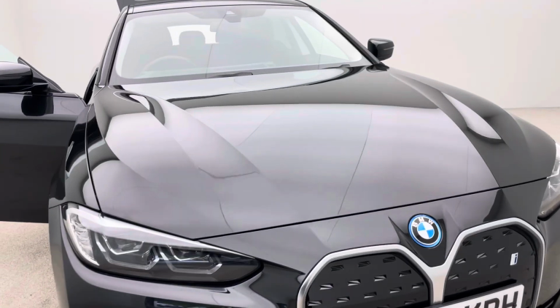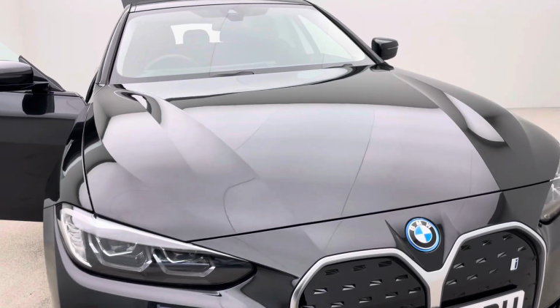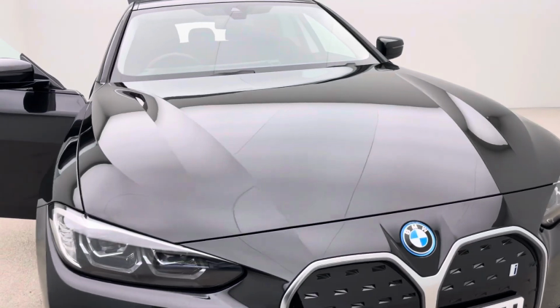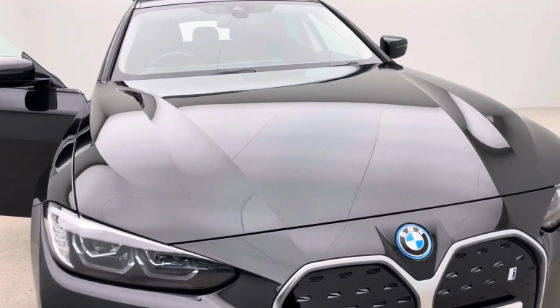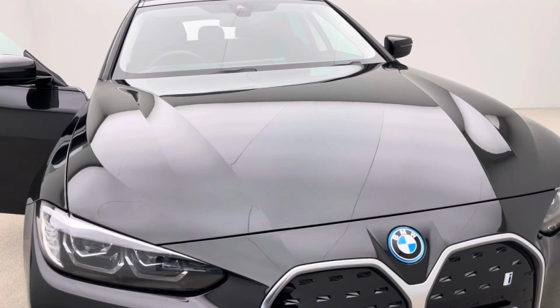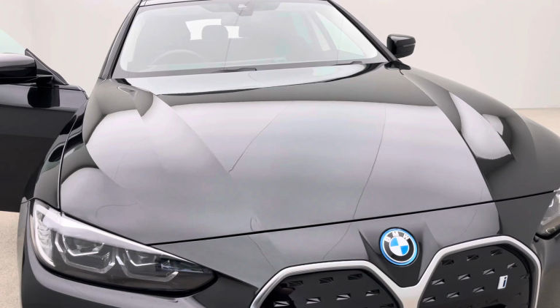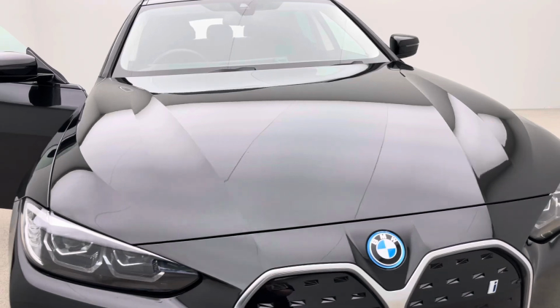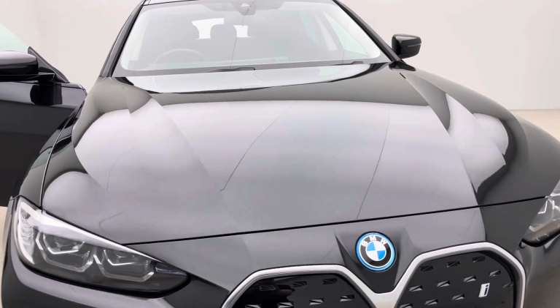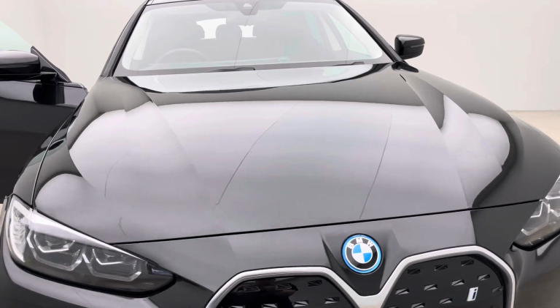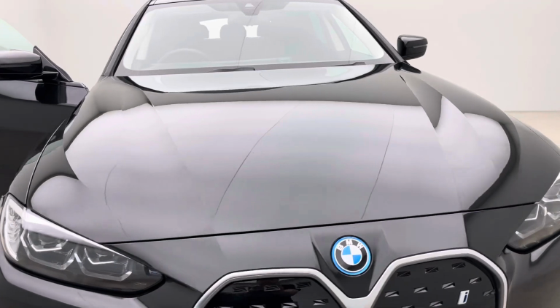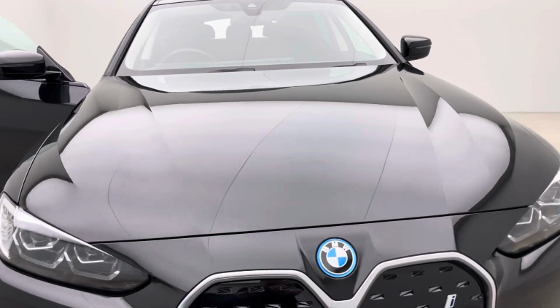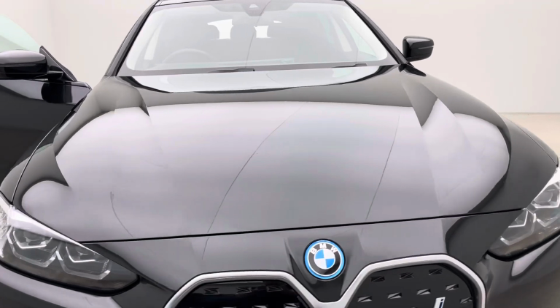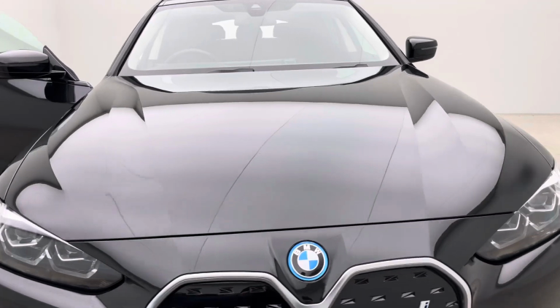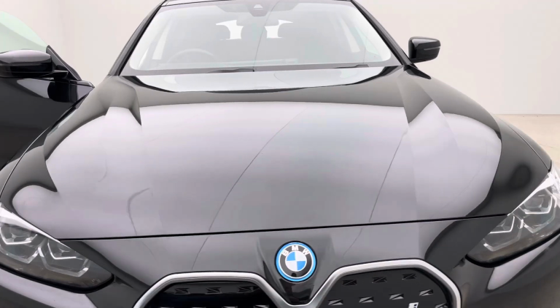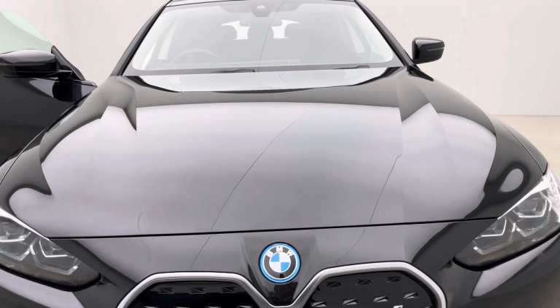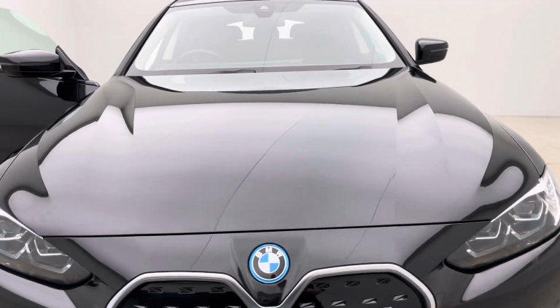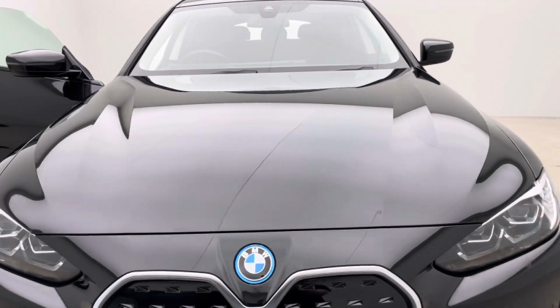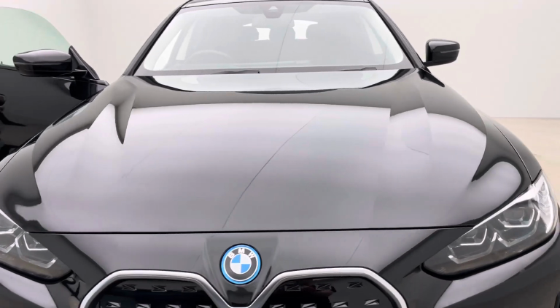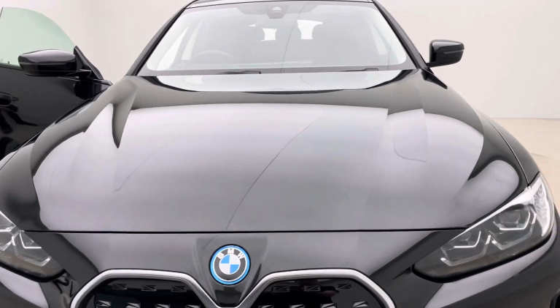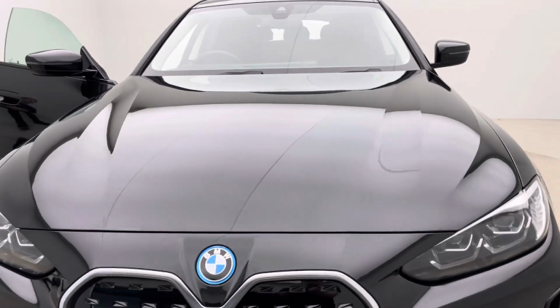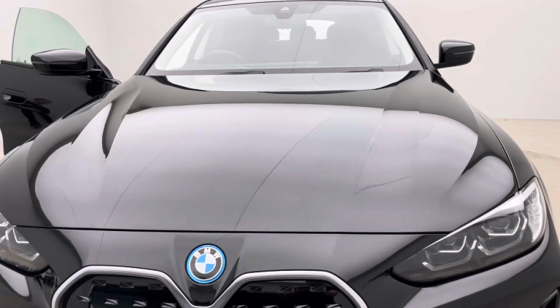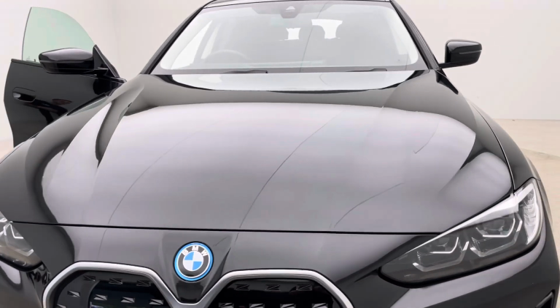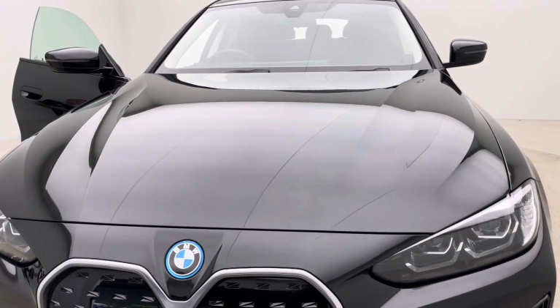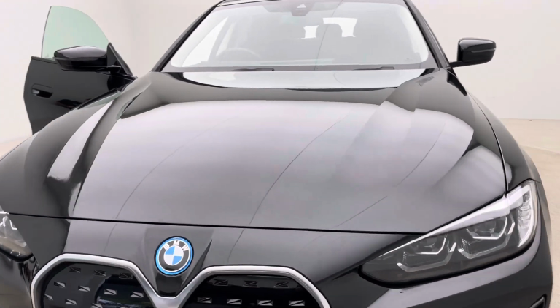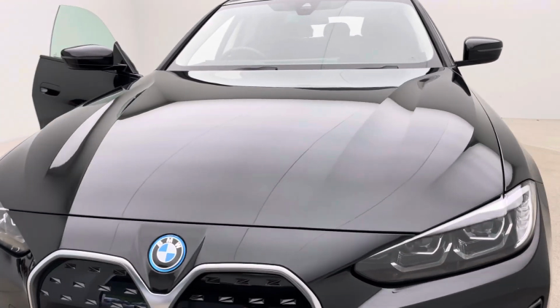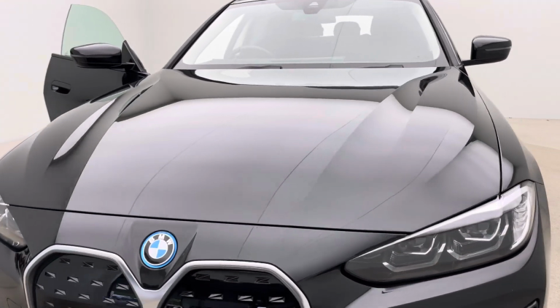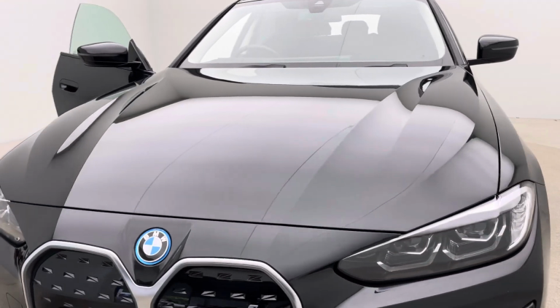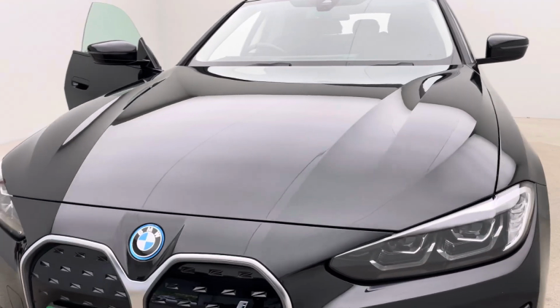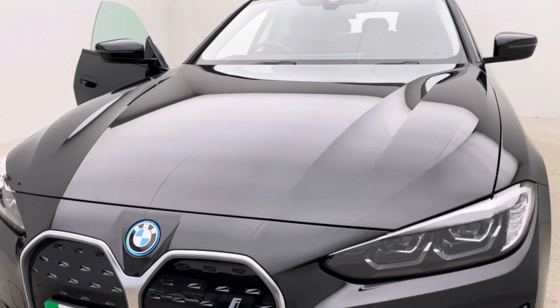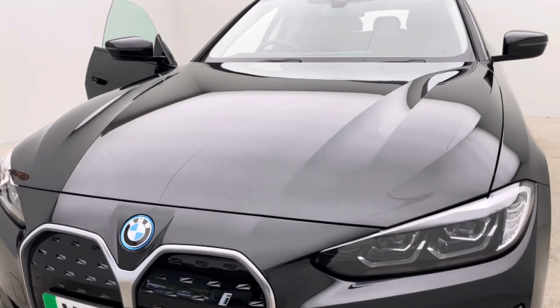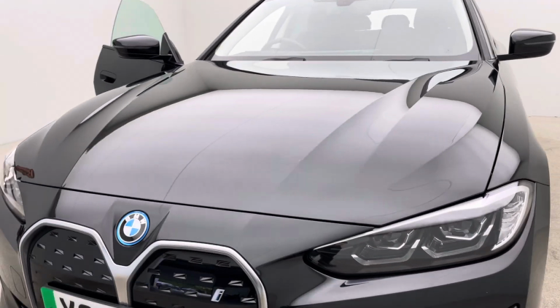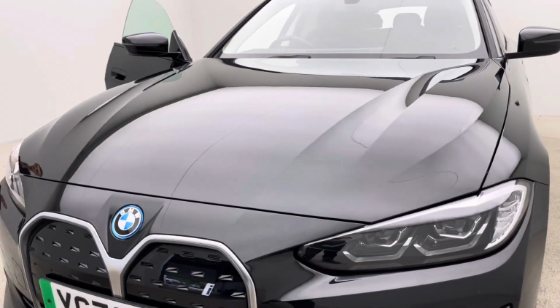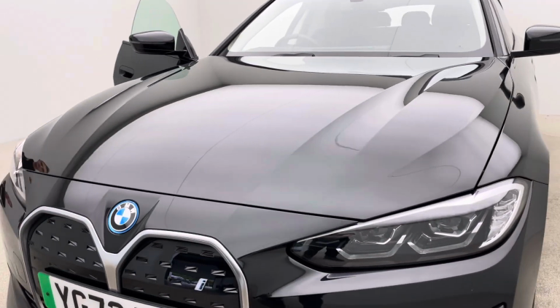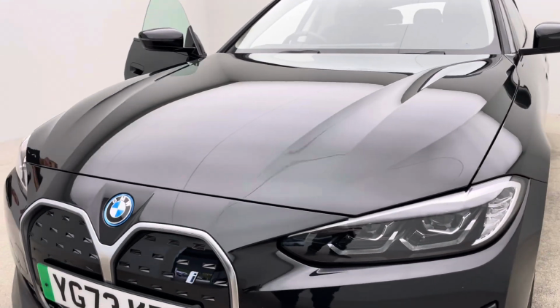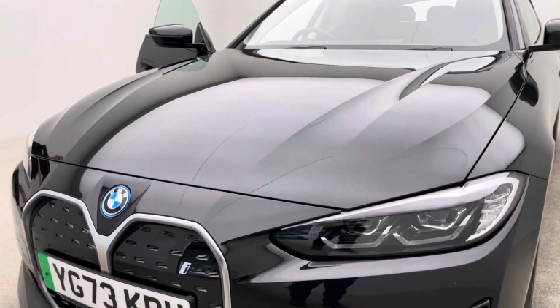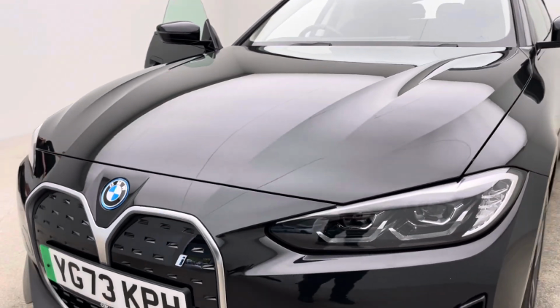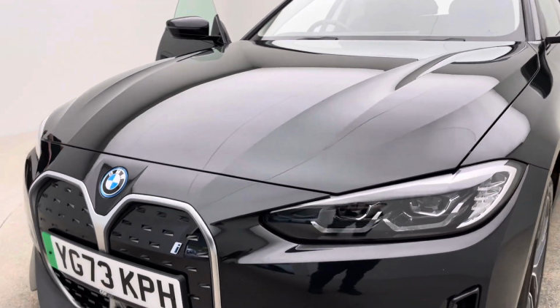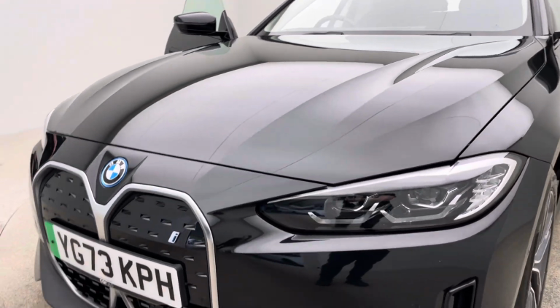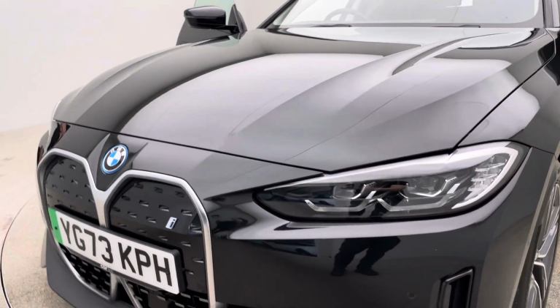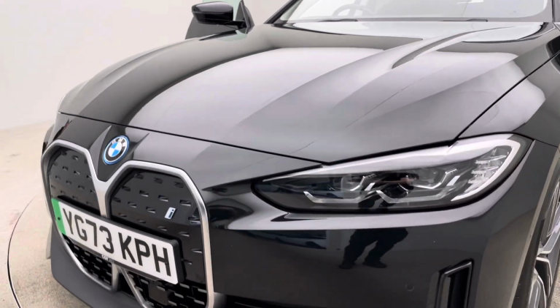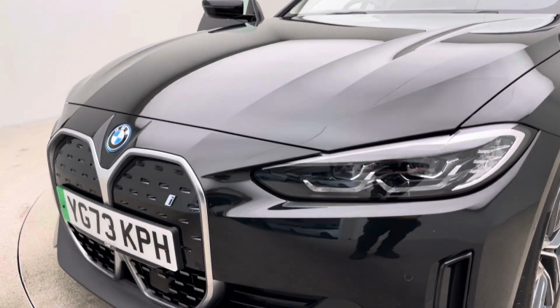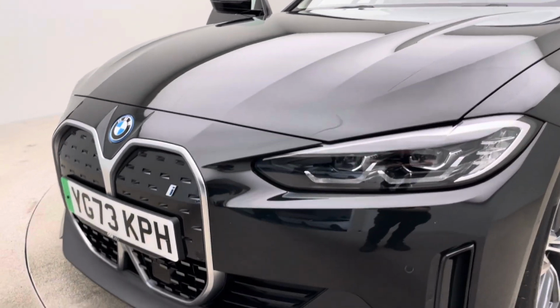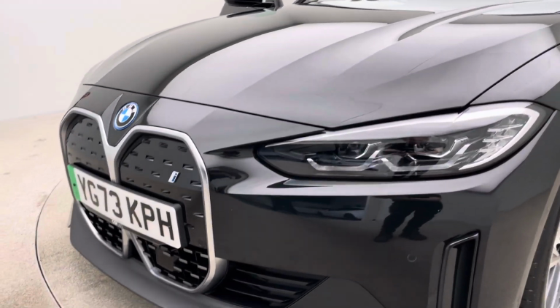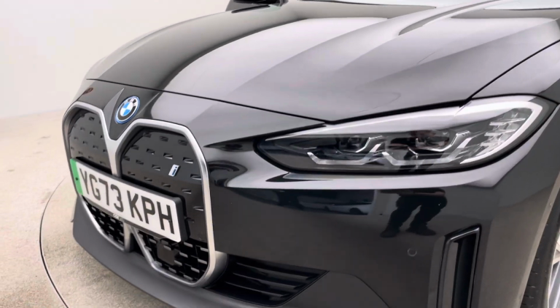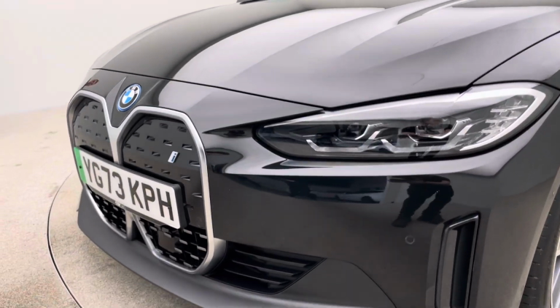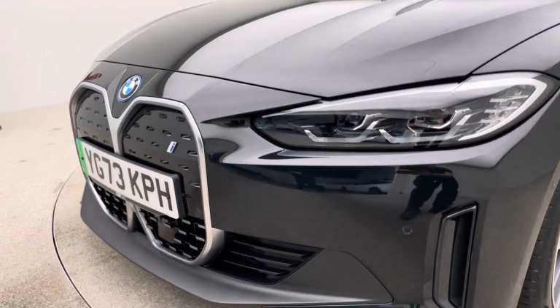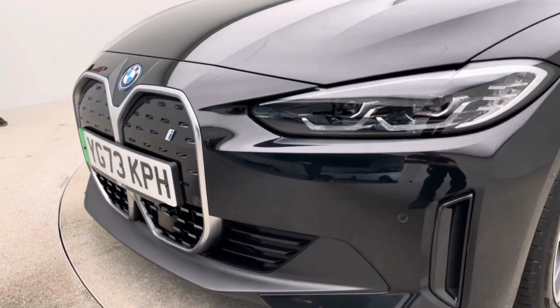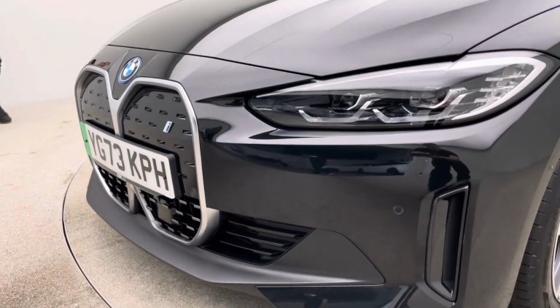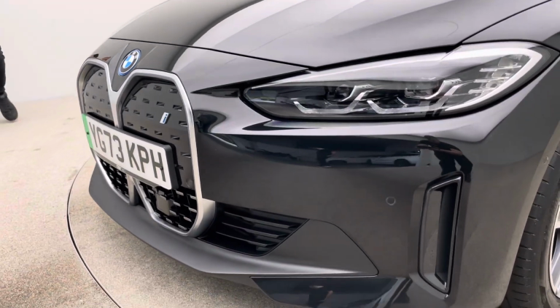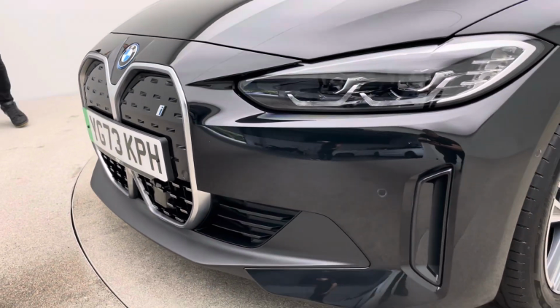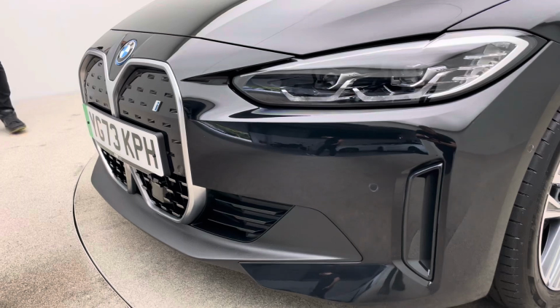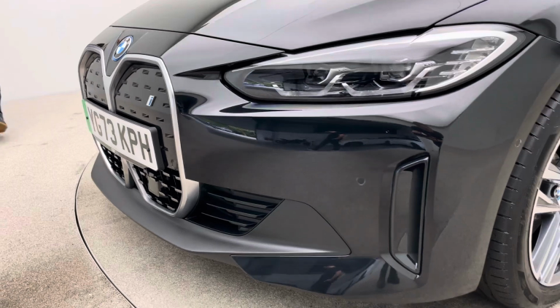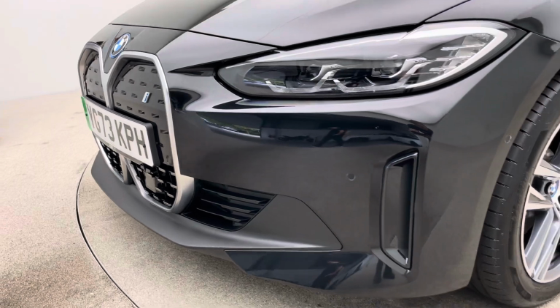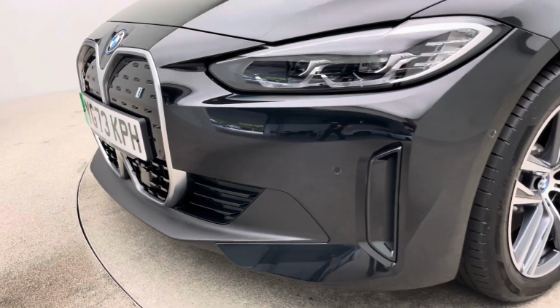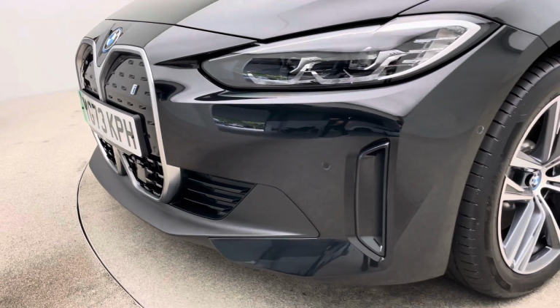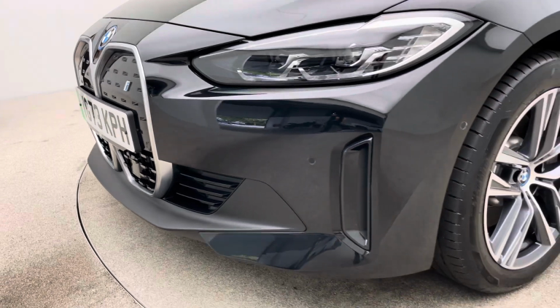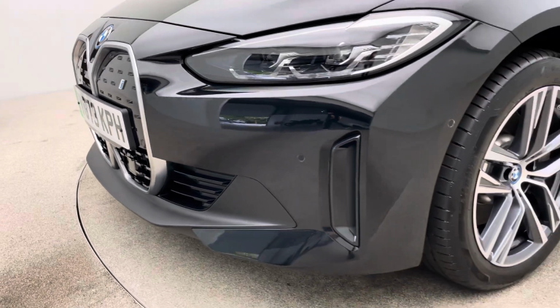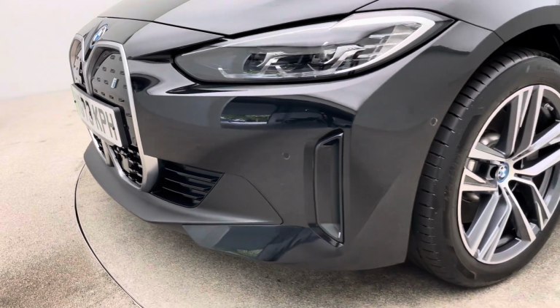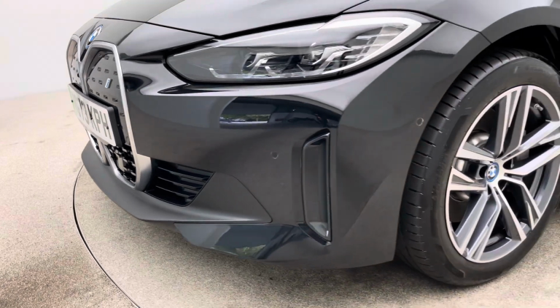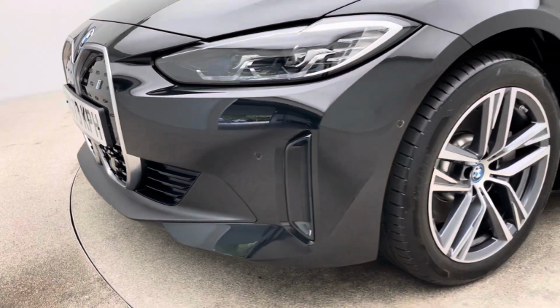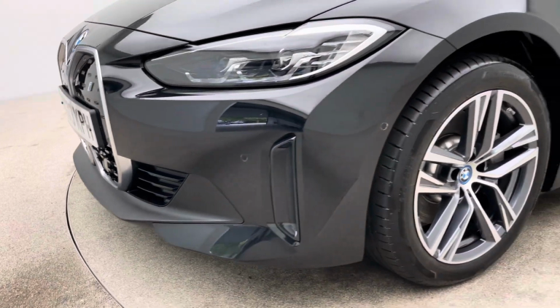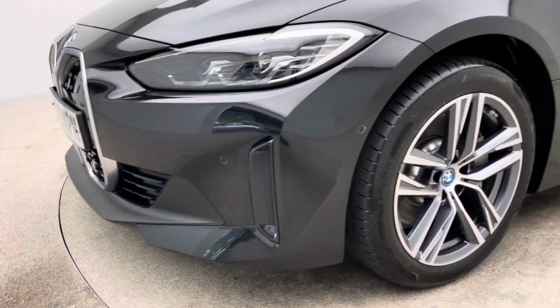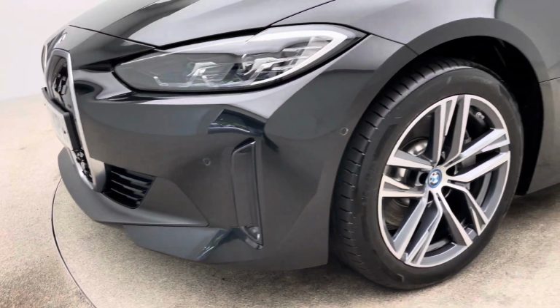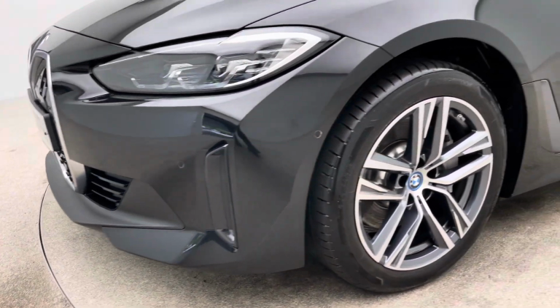Two keys, a Type 2 charging cable, a seven-day money-back guarantee, and a click-and-collect or home delivery option for you.